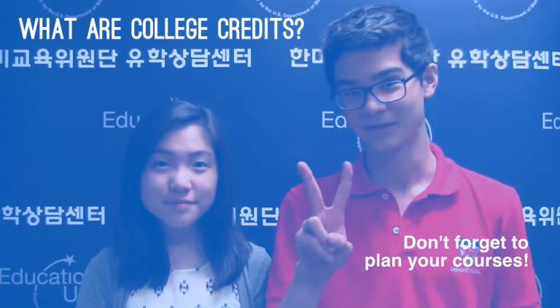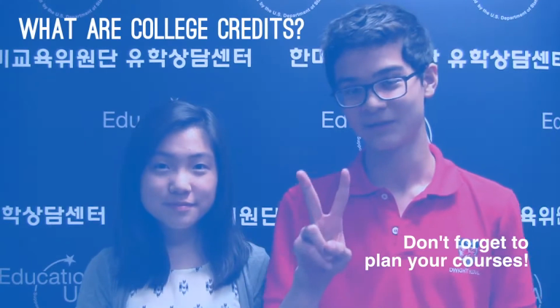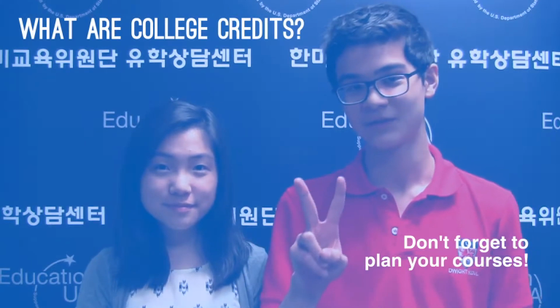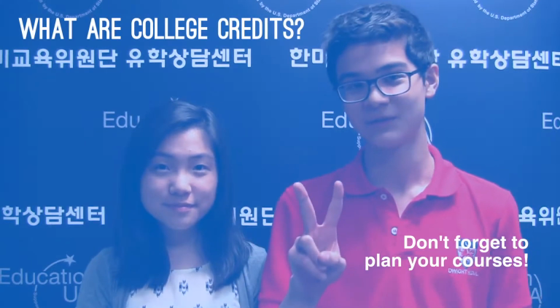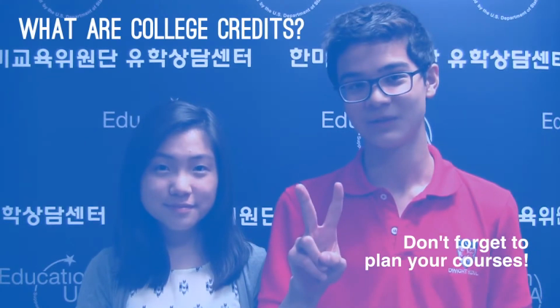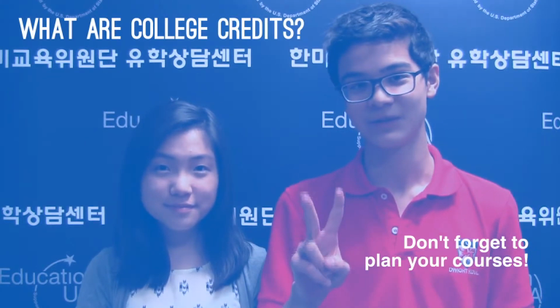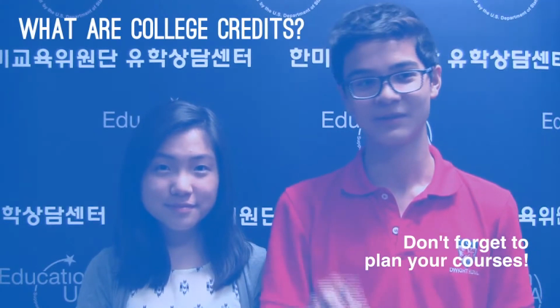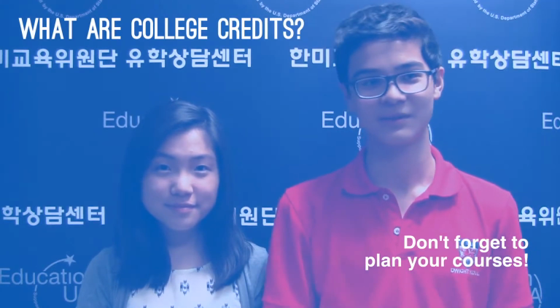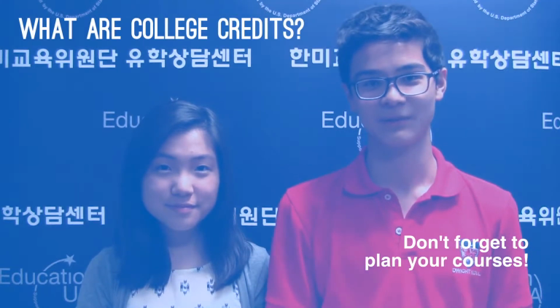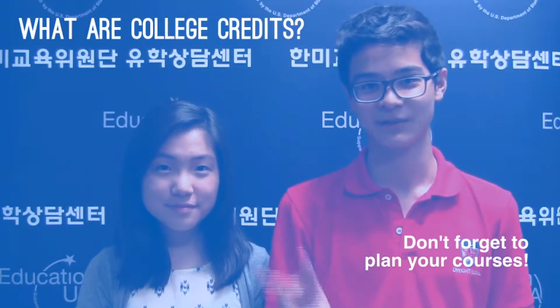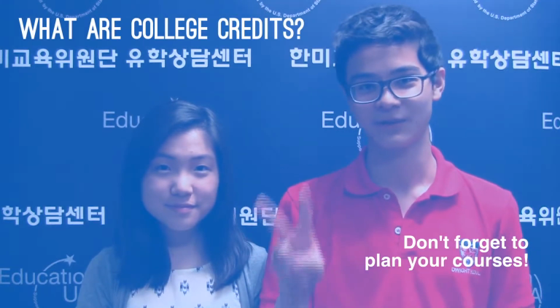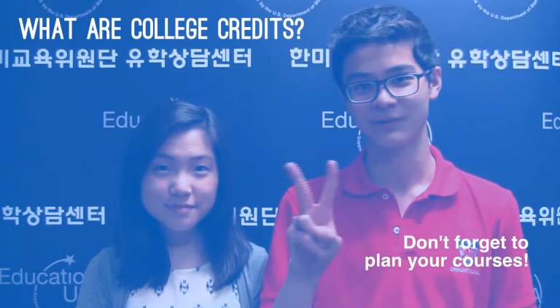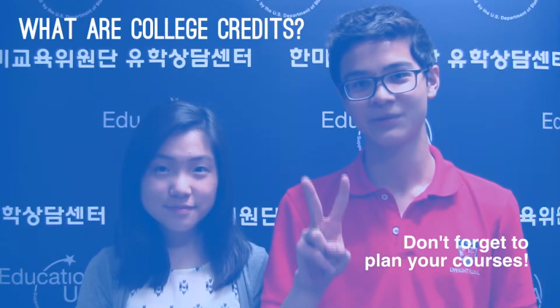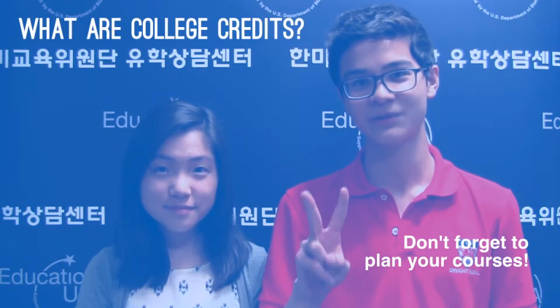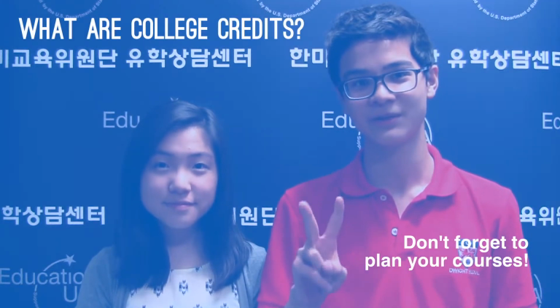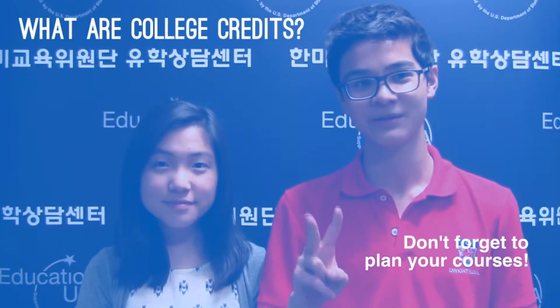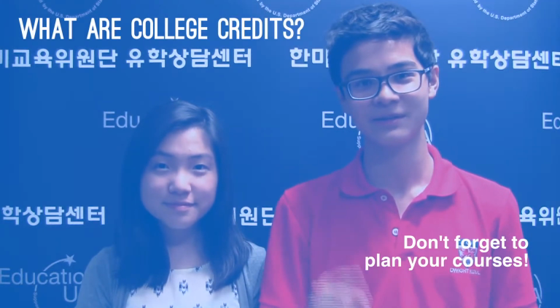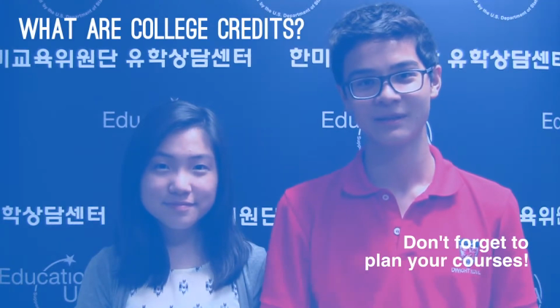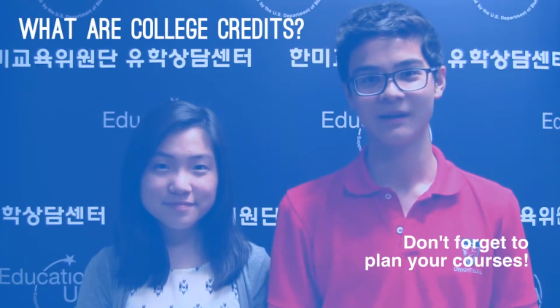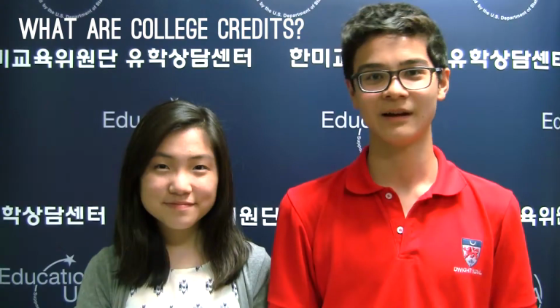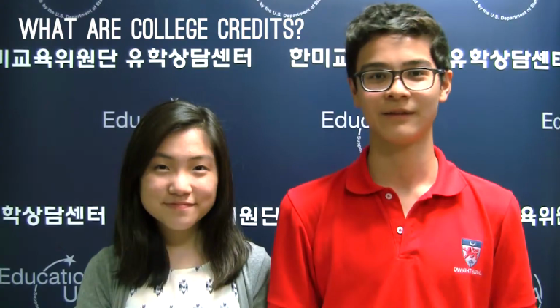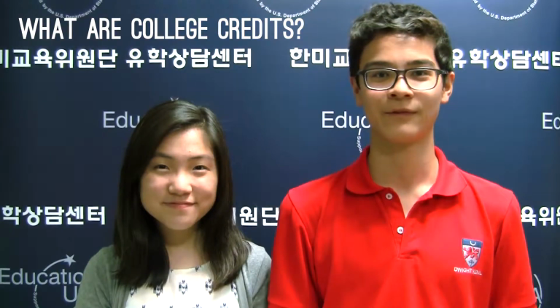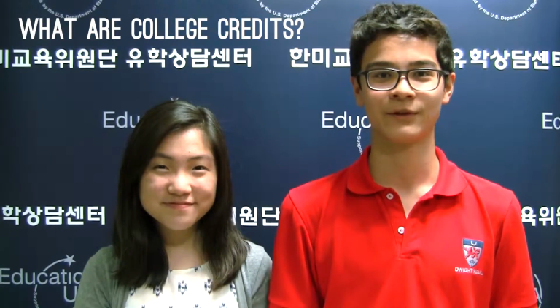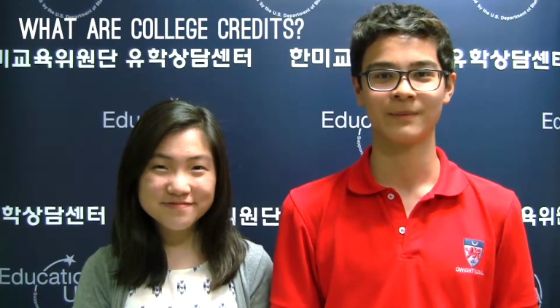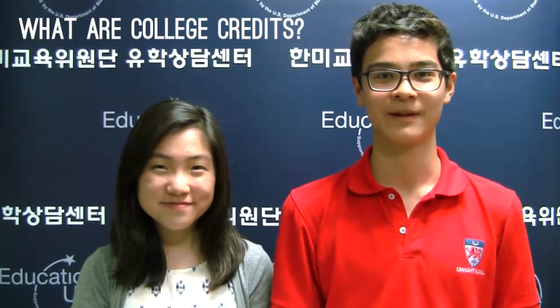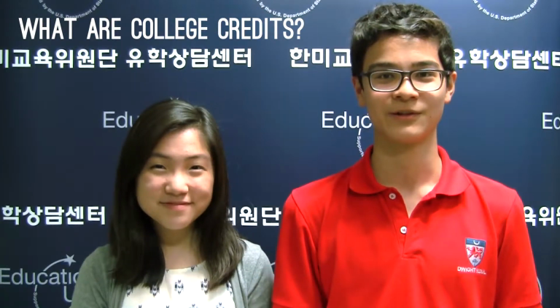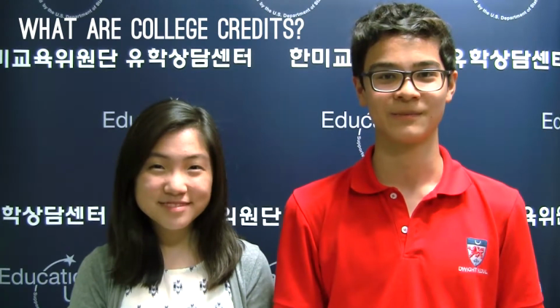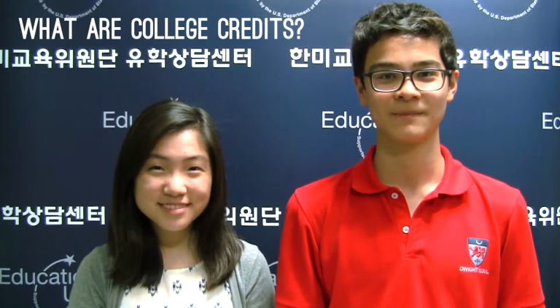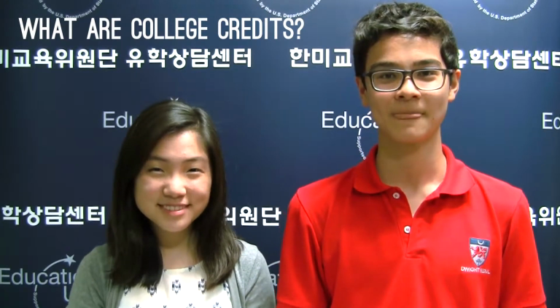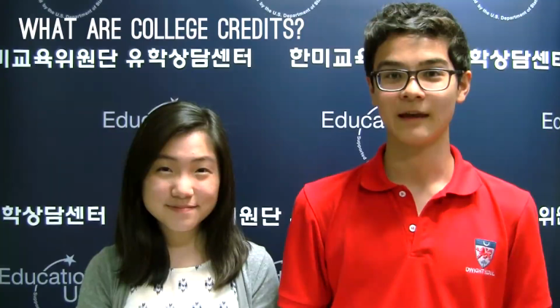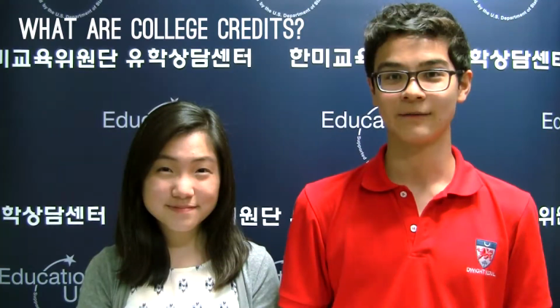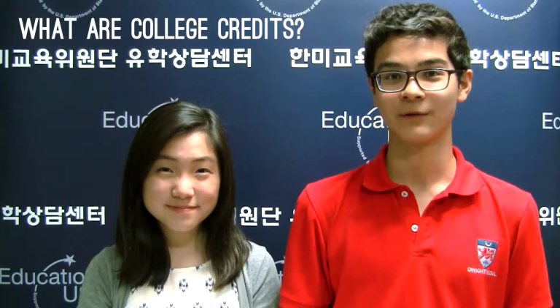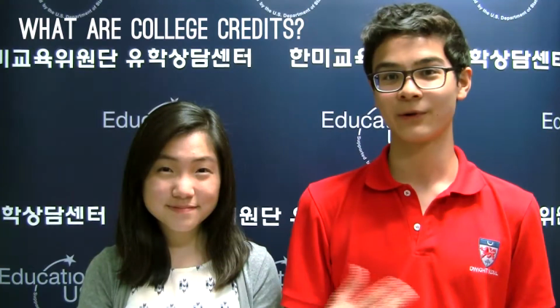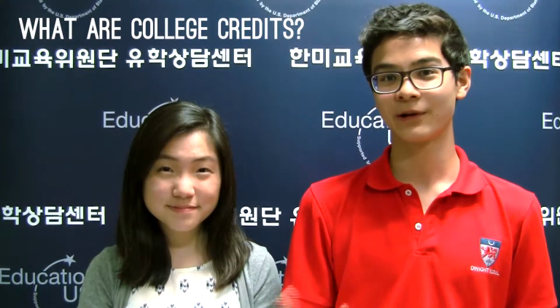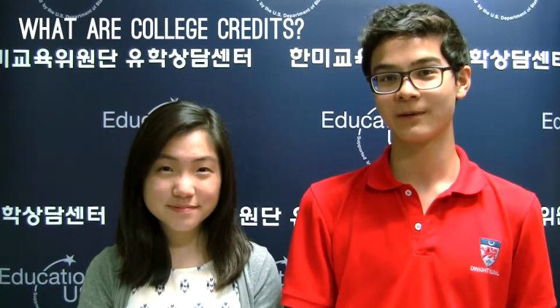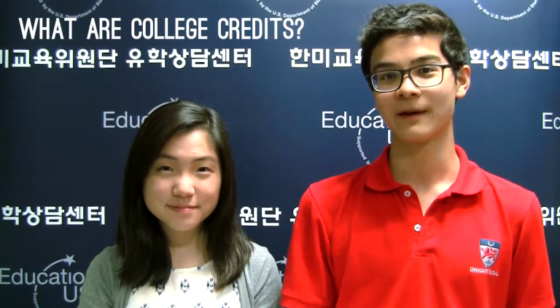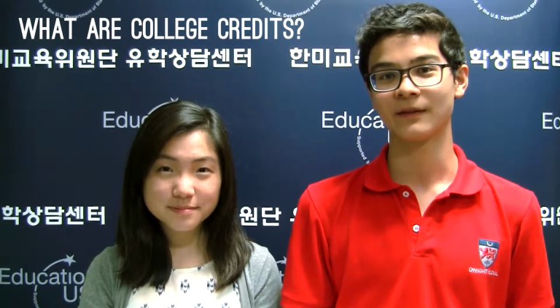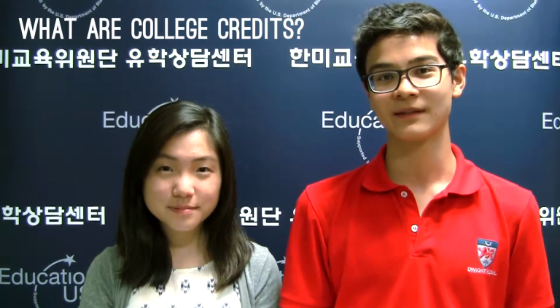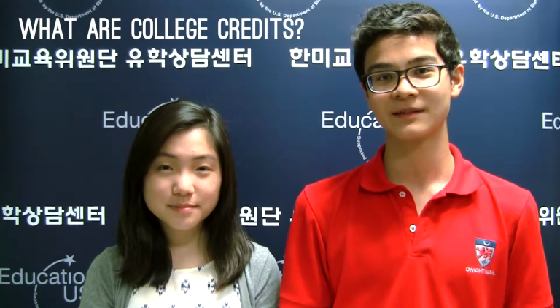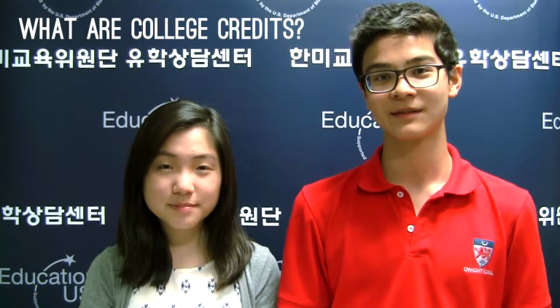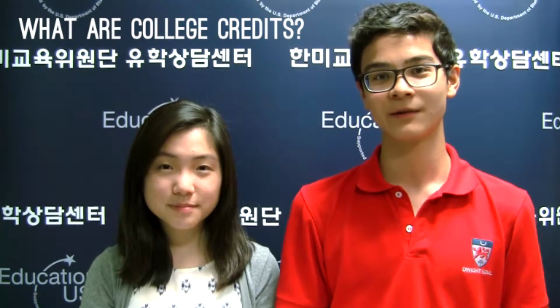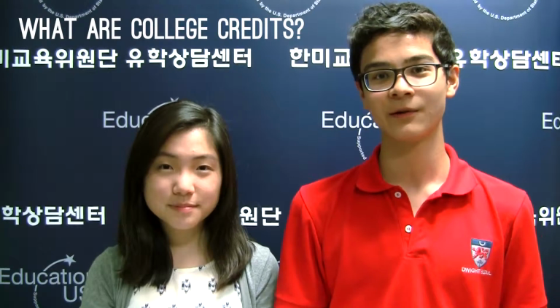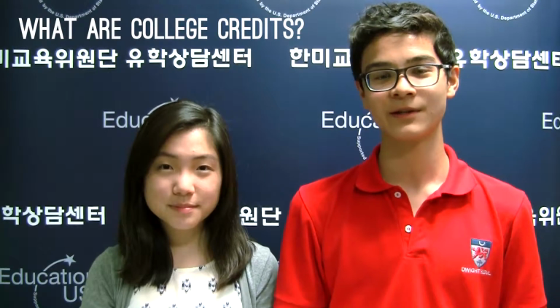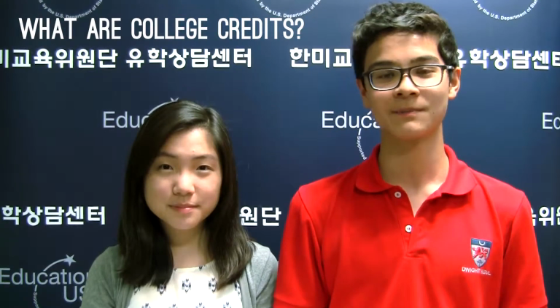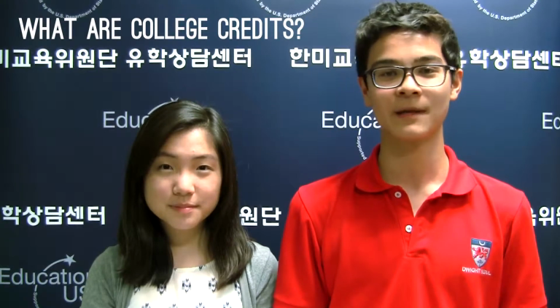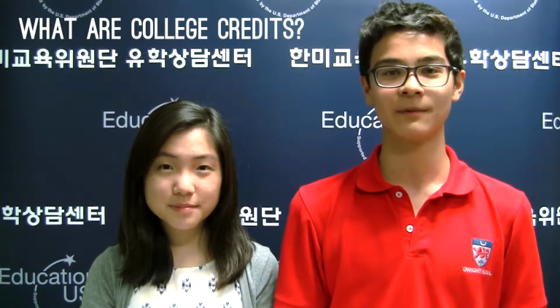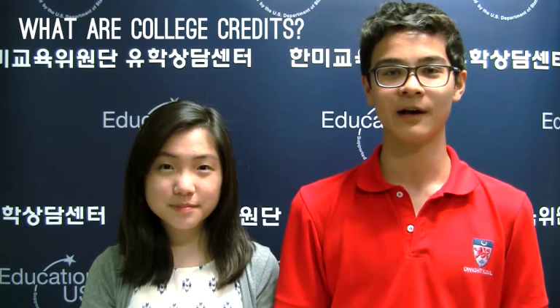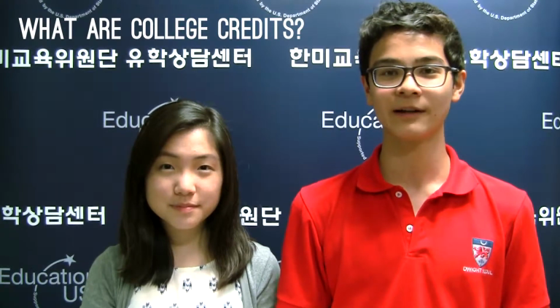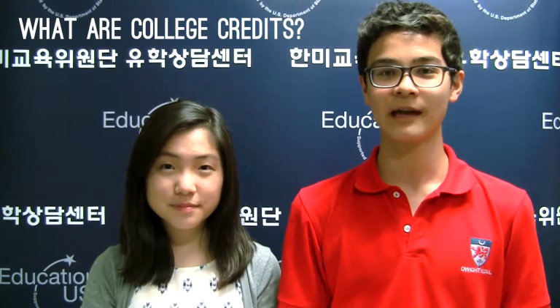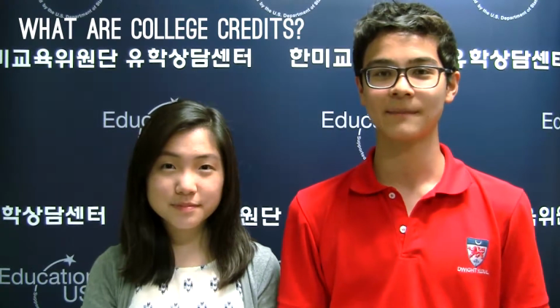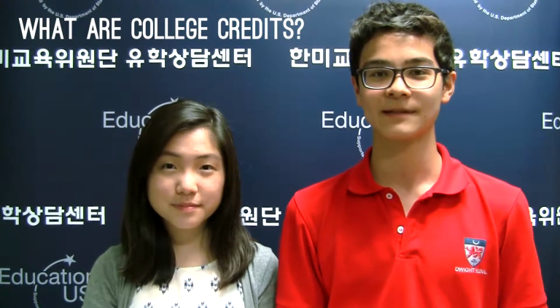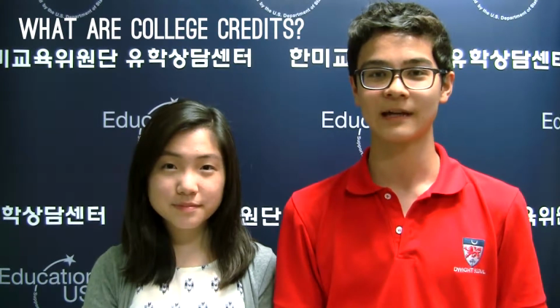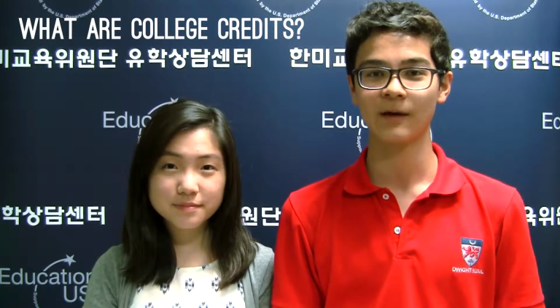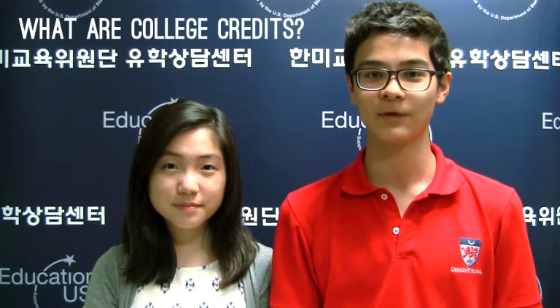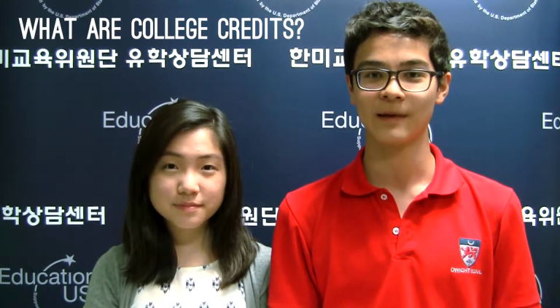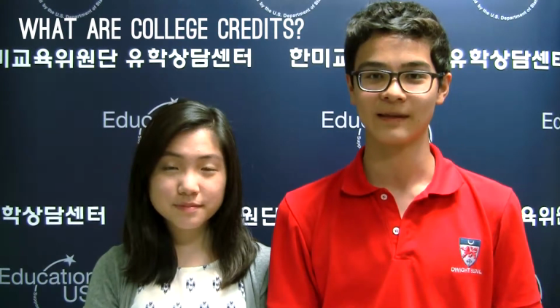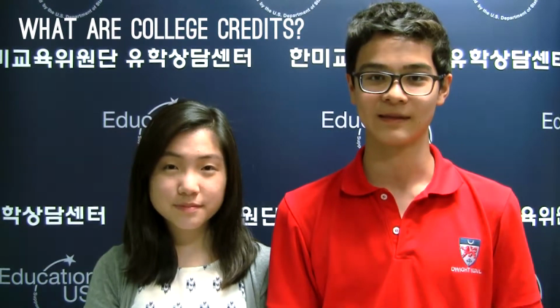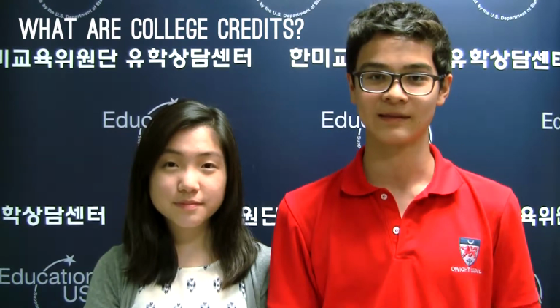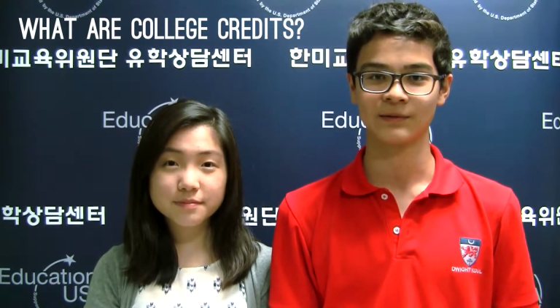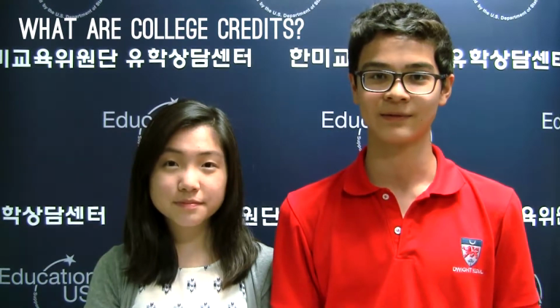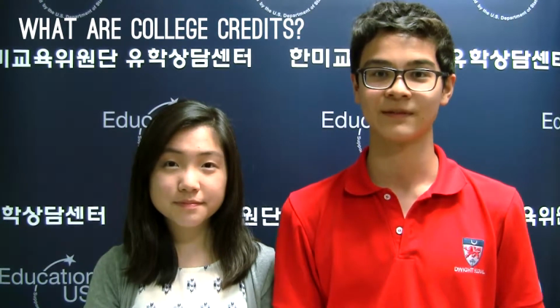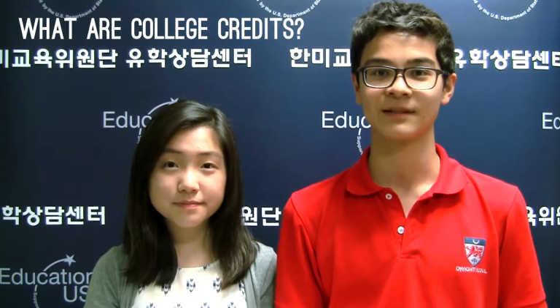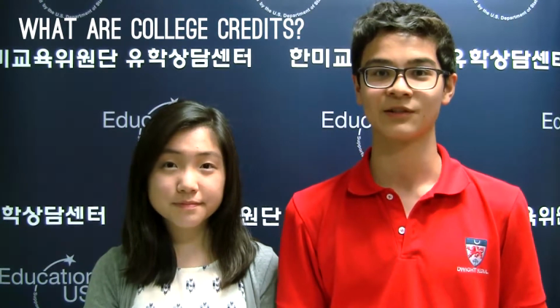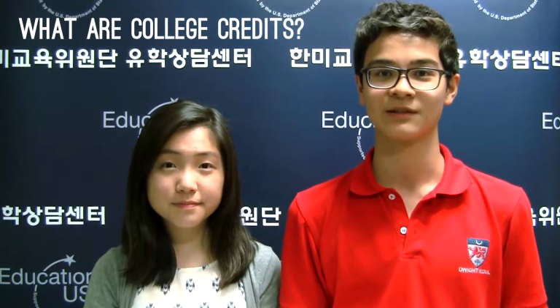That is two years of general education plus another two years for your major. If you're worried about this, there are always people on campus to help you make these sorts of decisions.